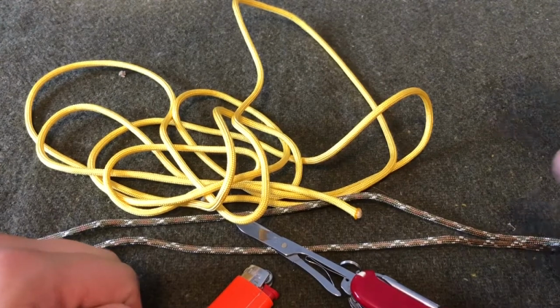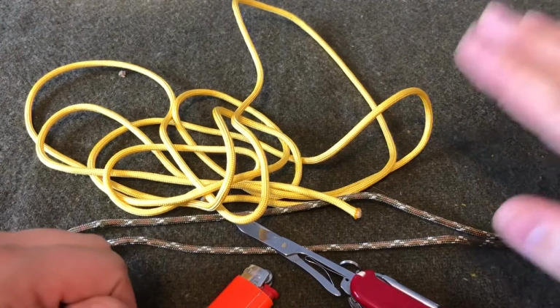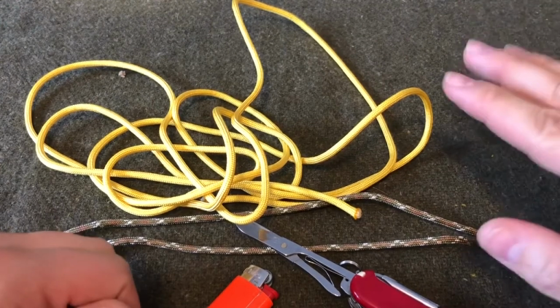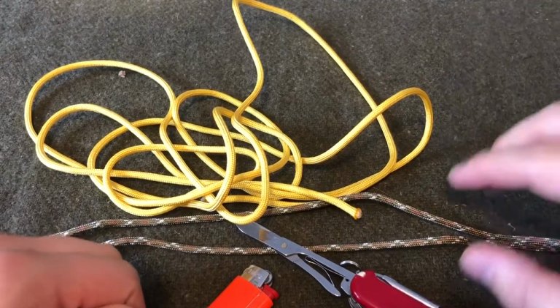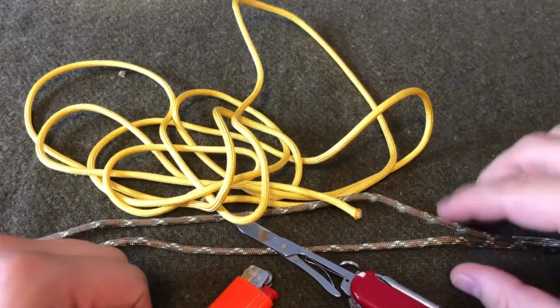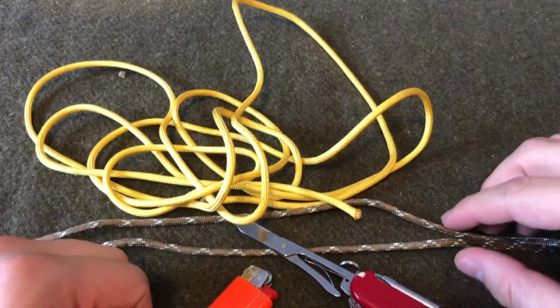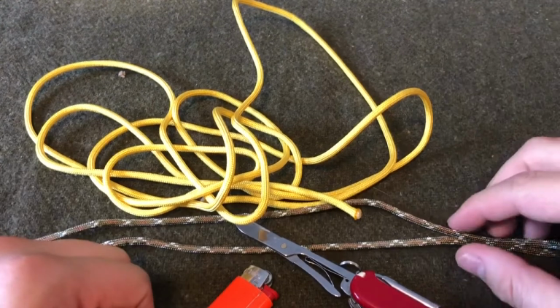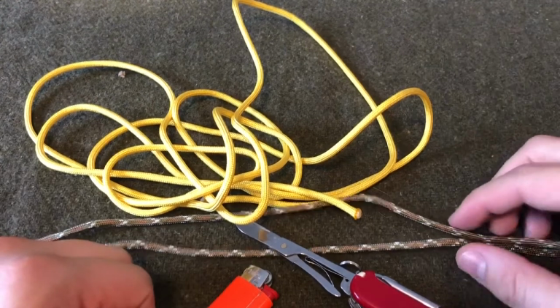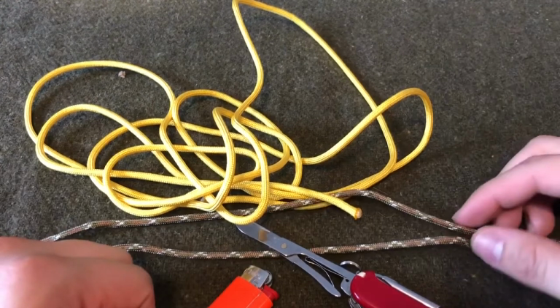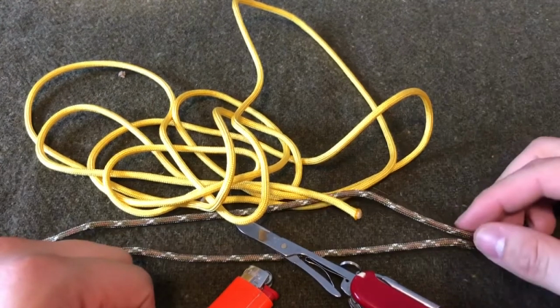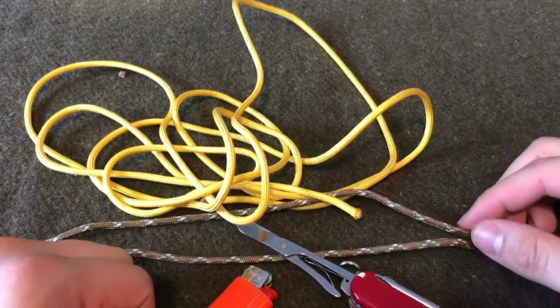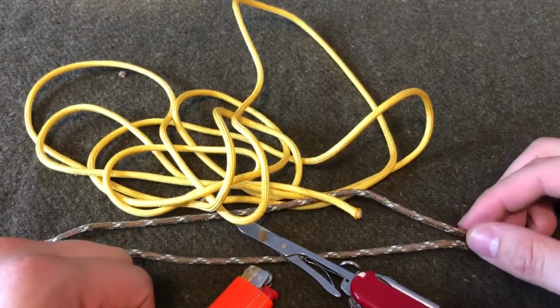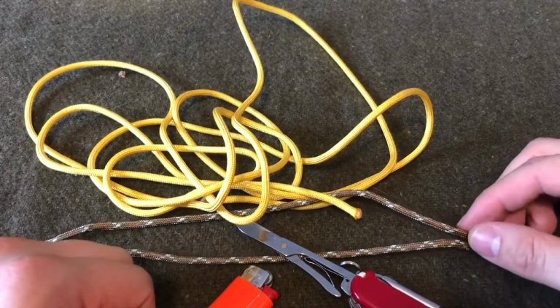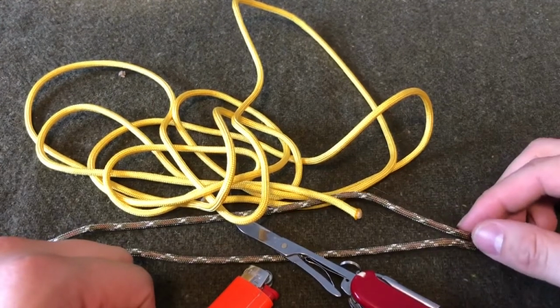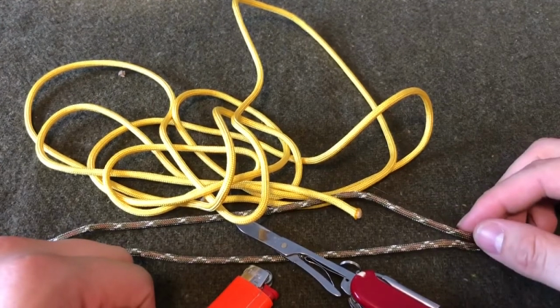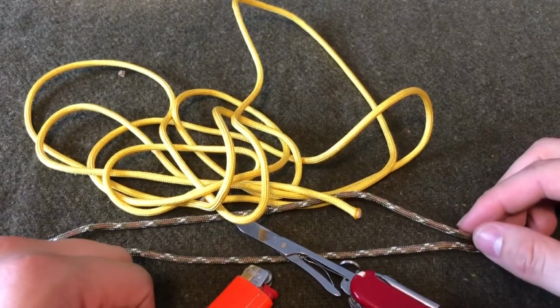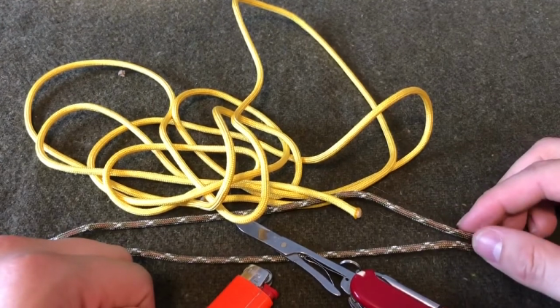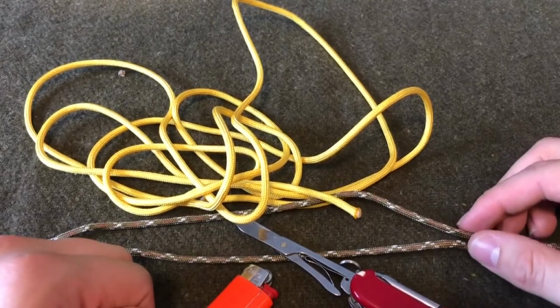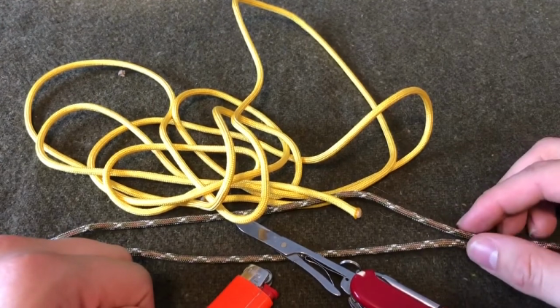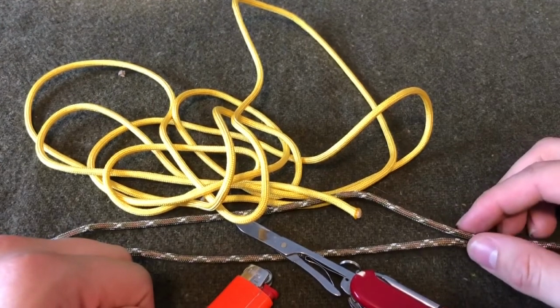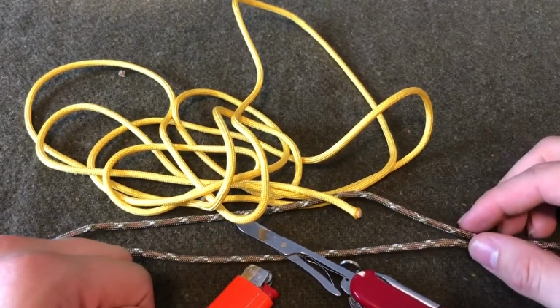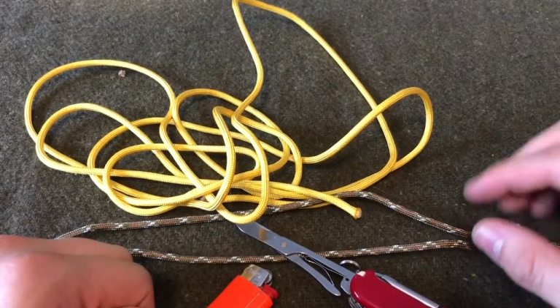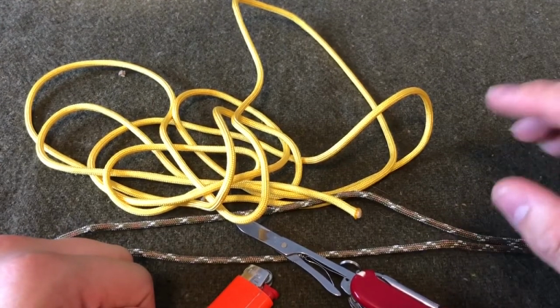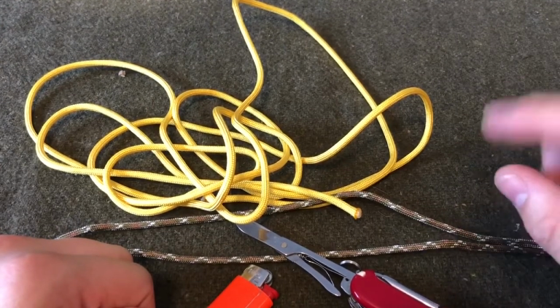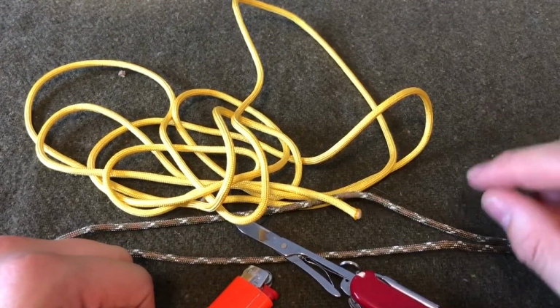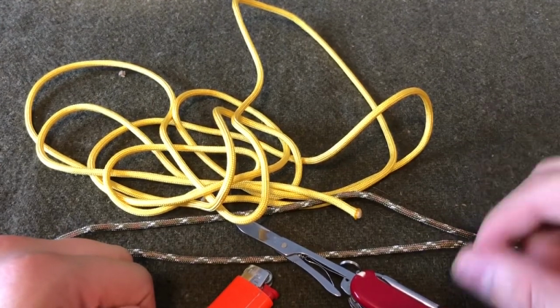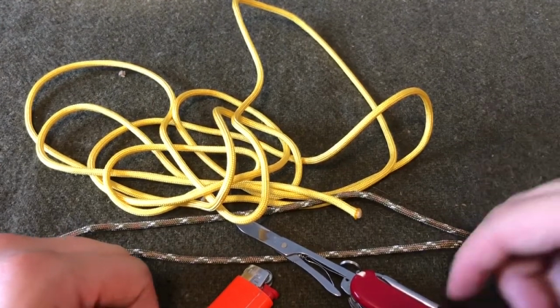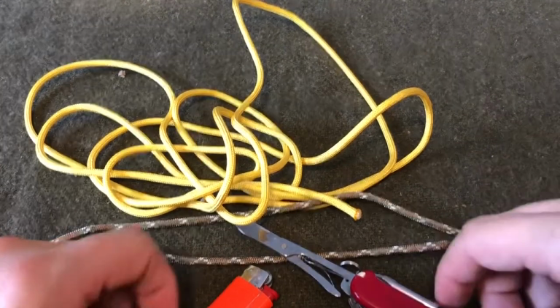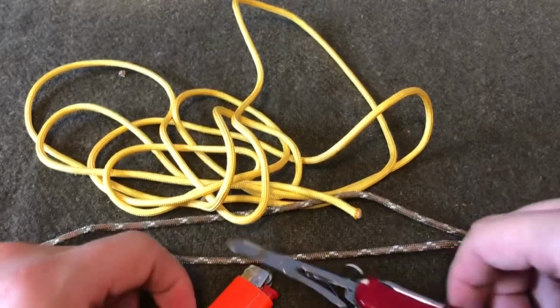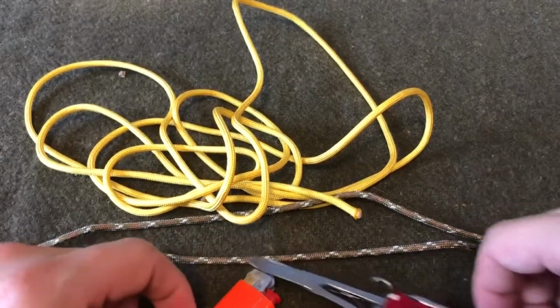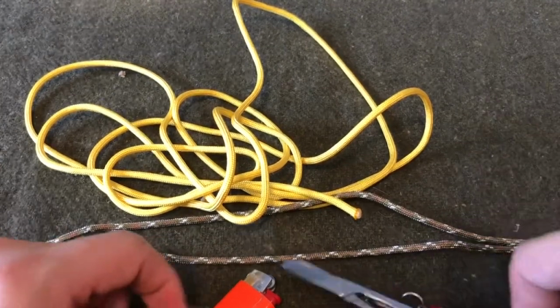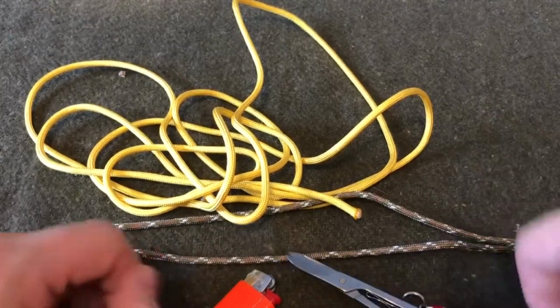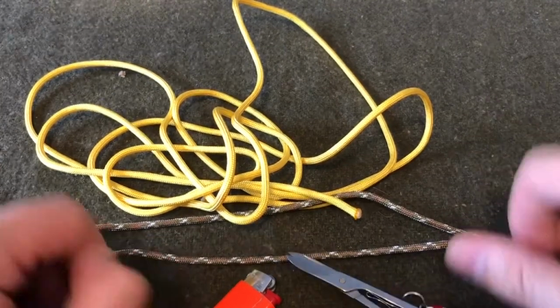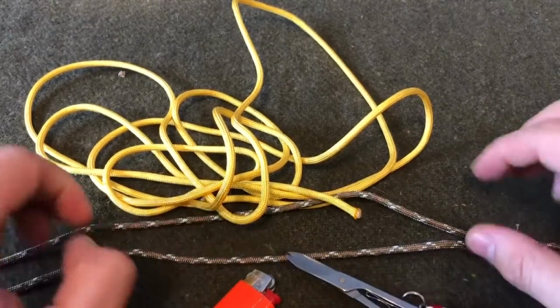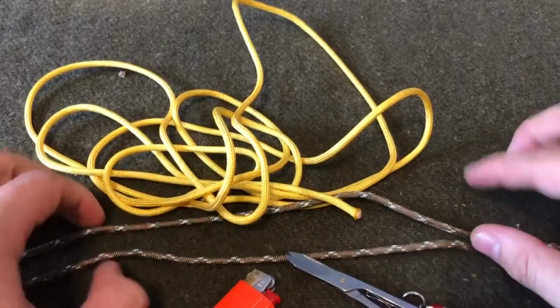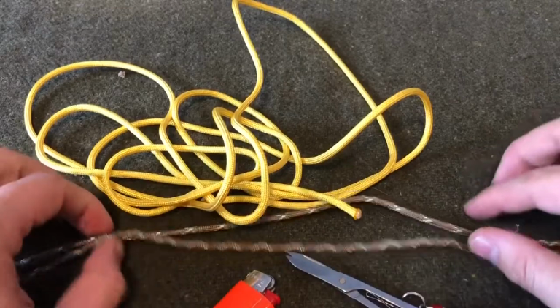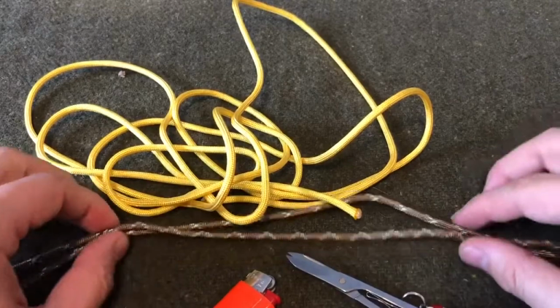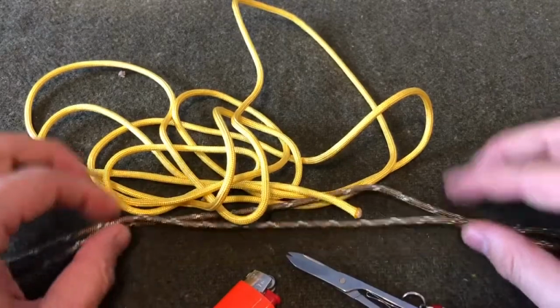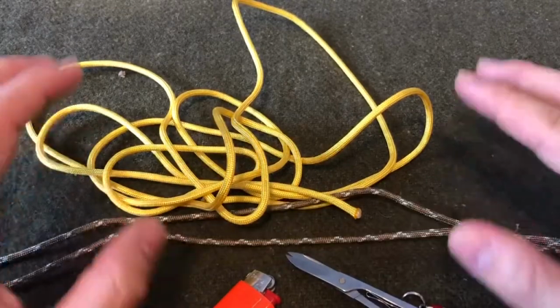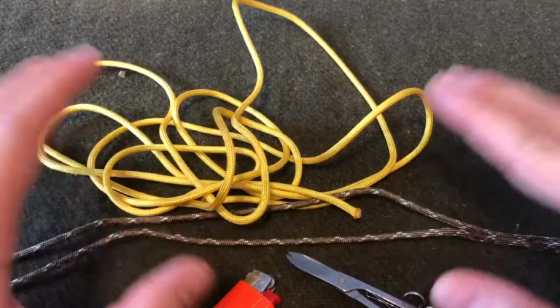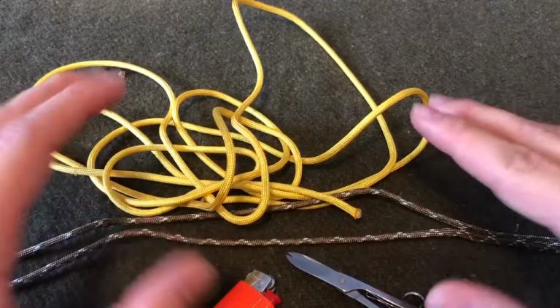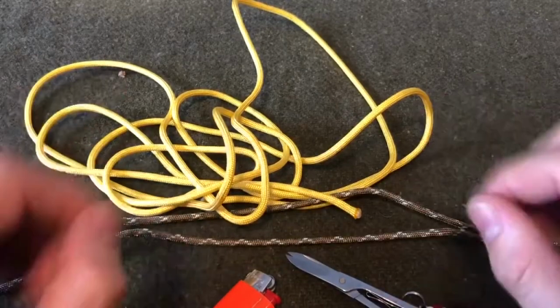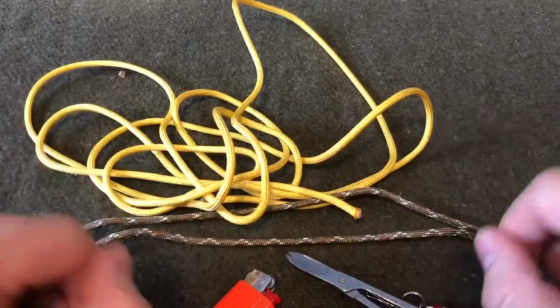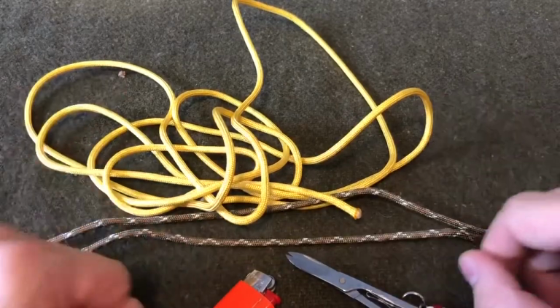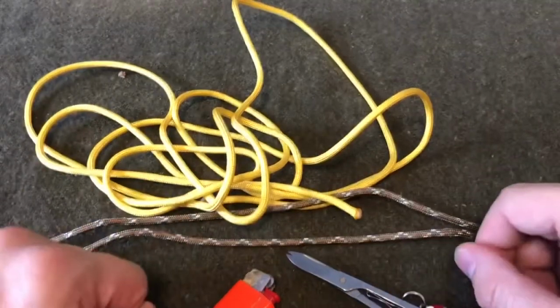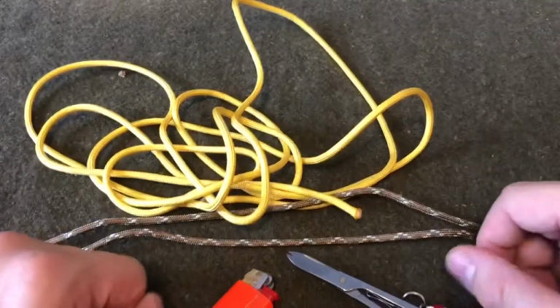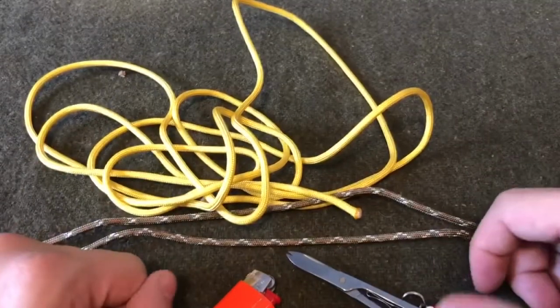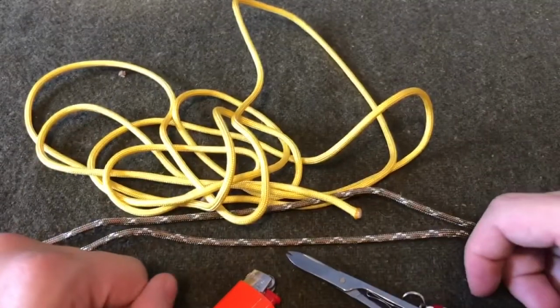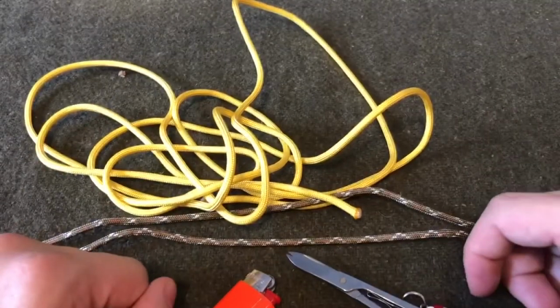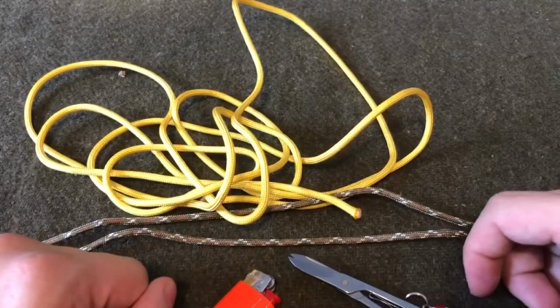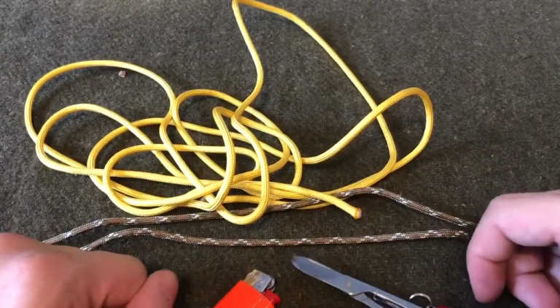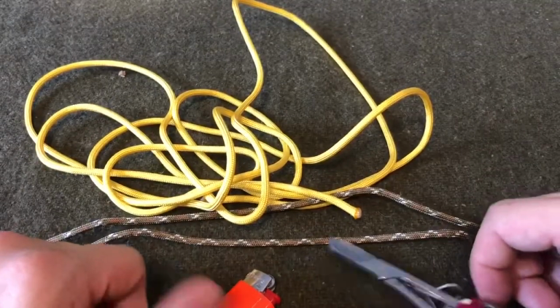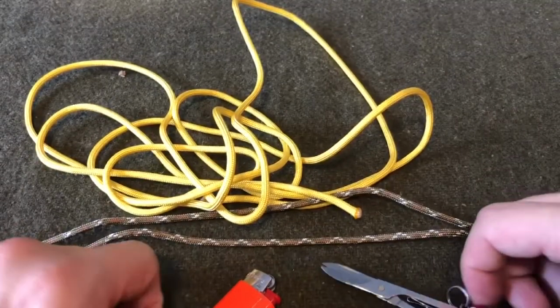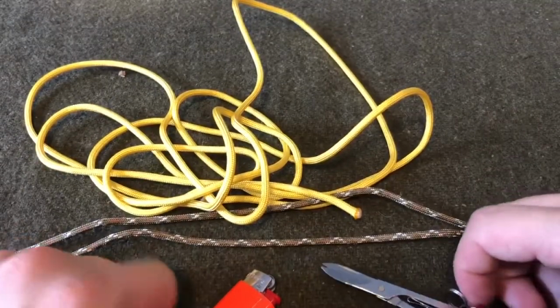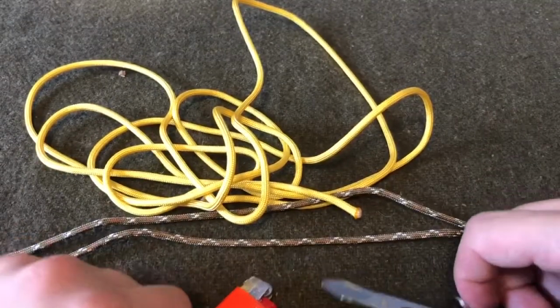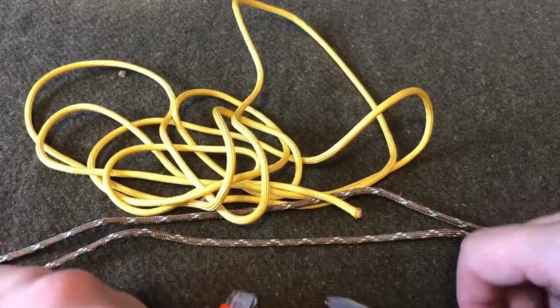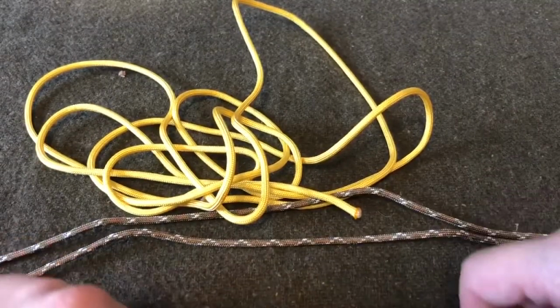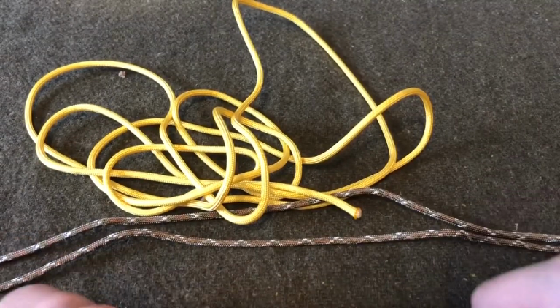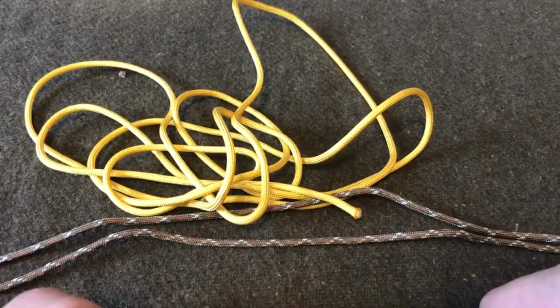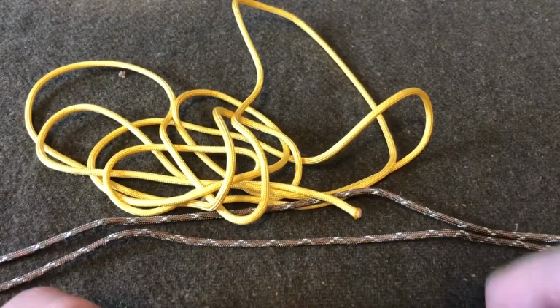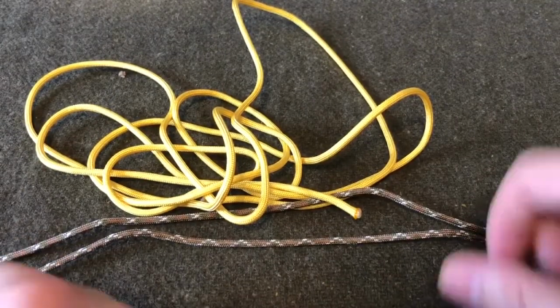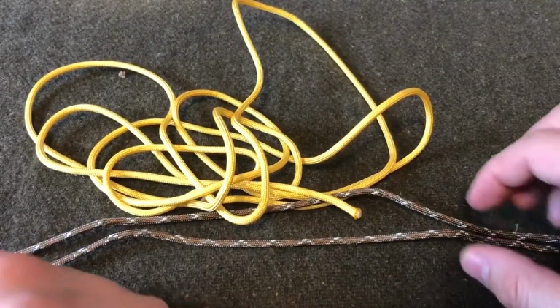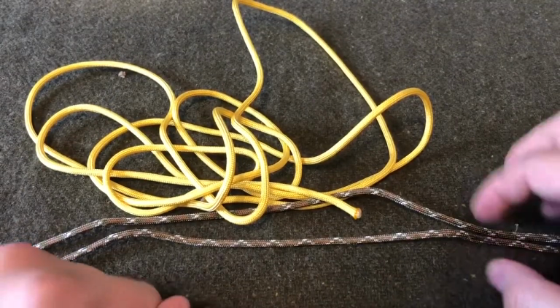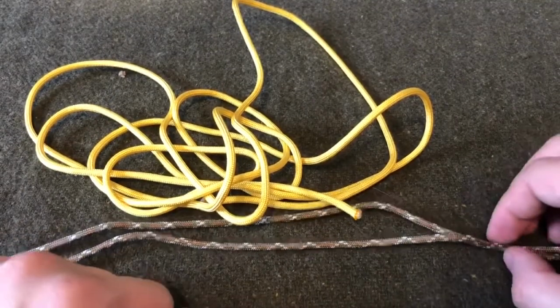Hello everyone, welcome back to Howling Hoosier Outdoors. Today we're going to be going over how to make a classic paracord survival bracelet without a clasp.